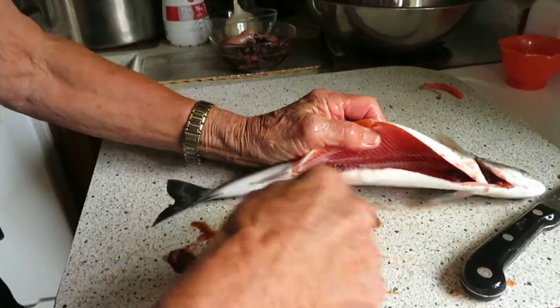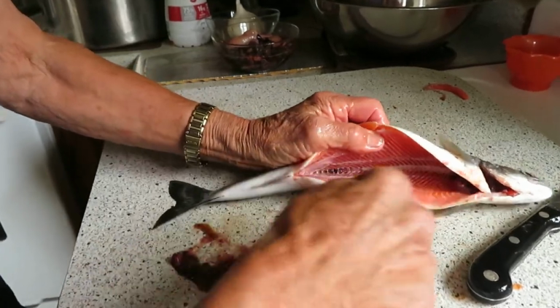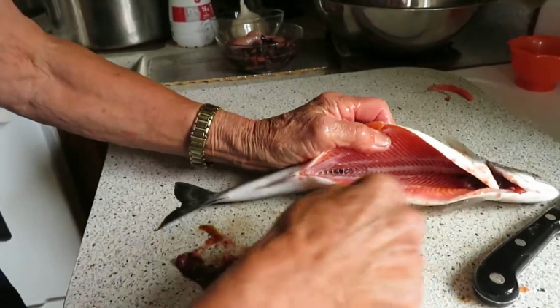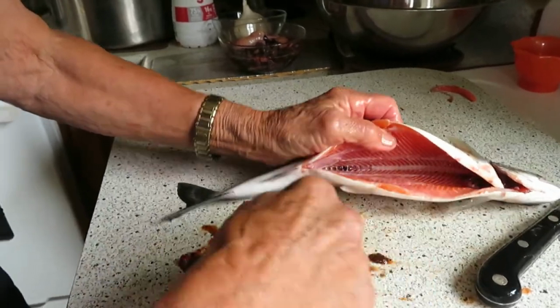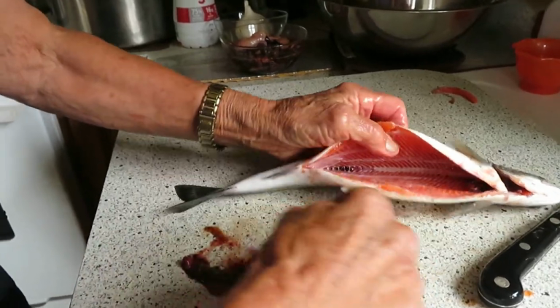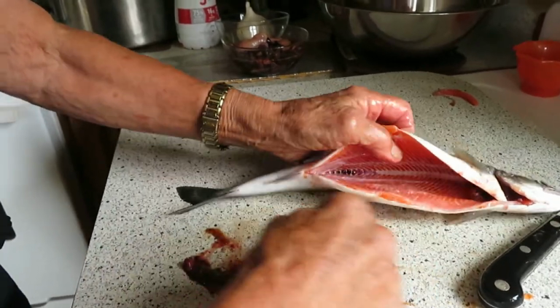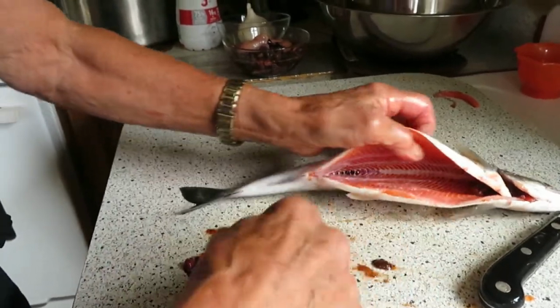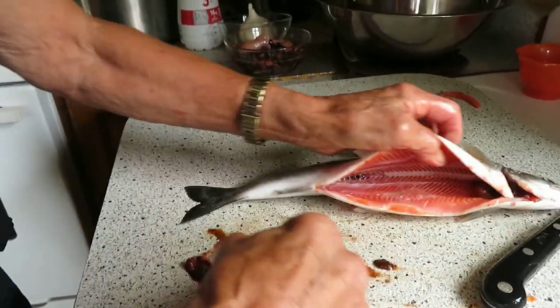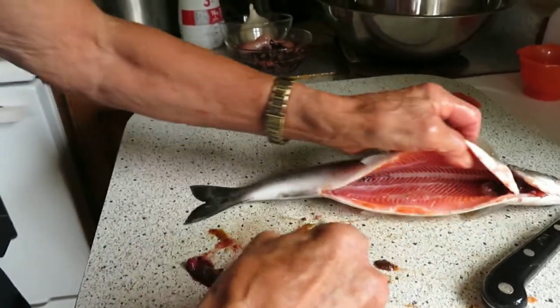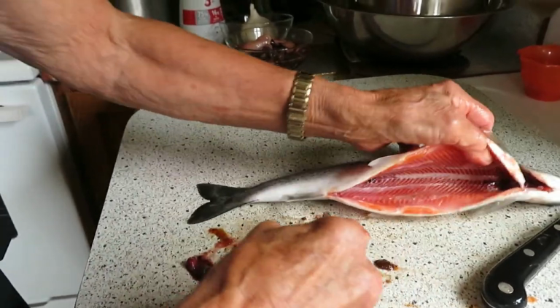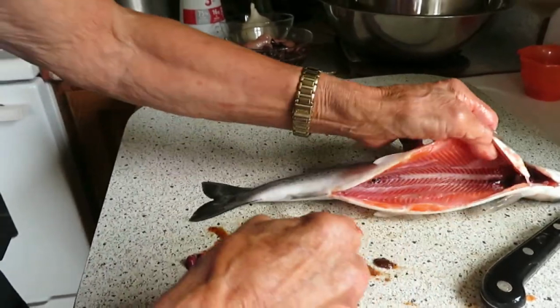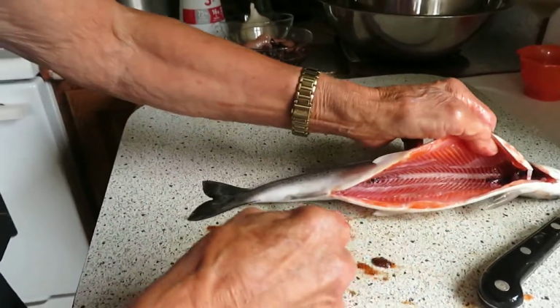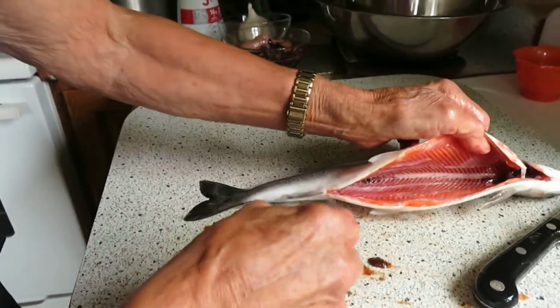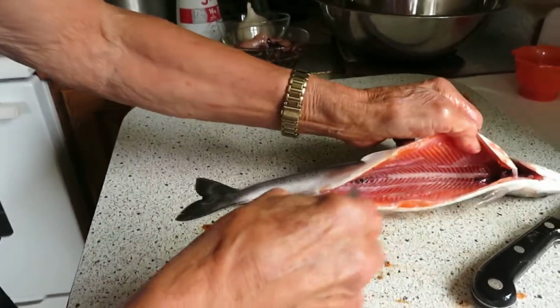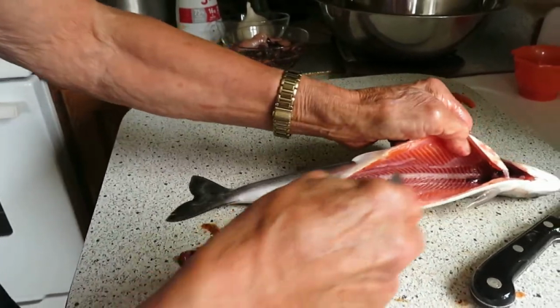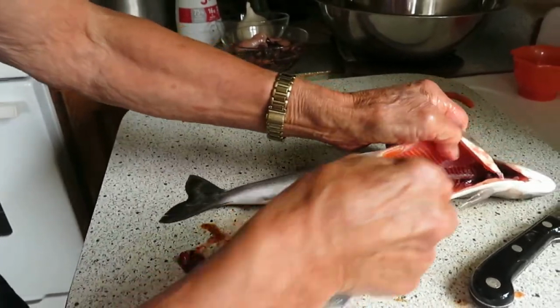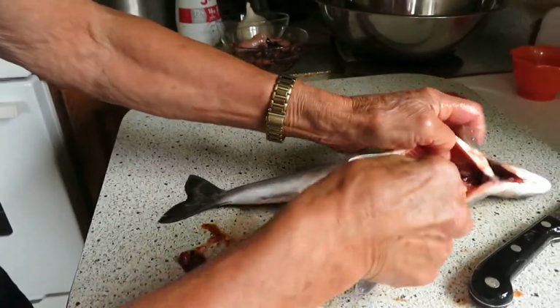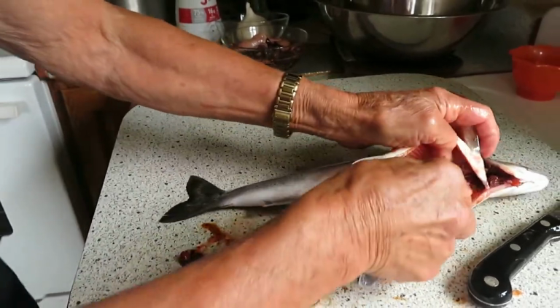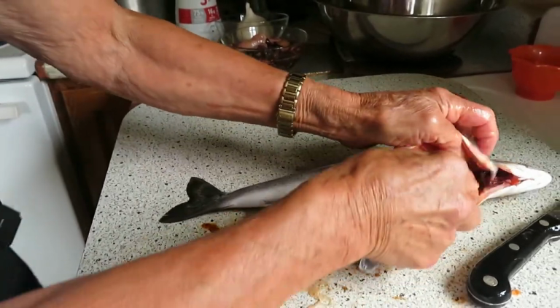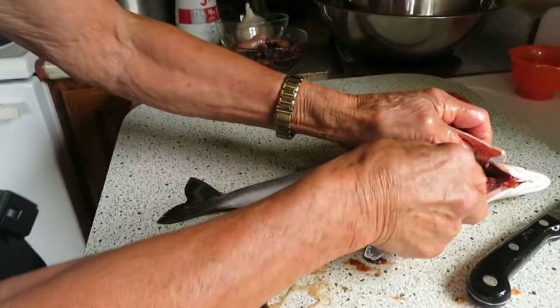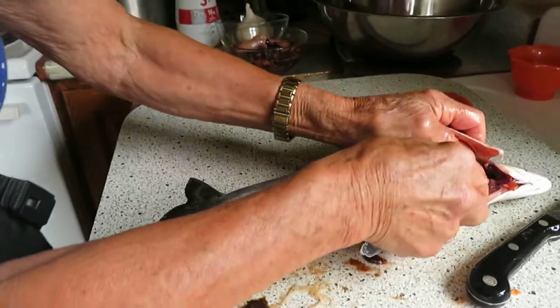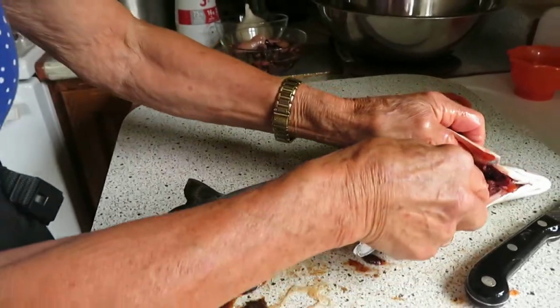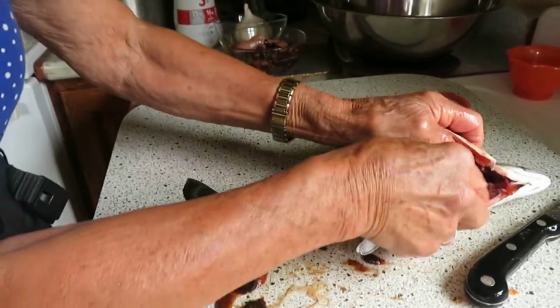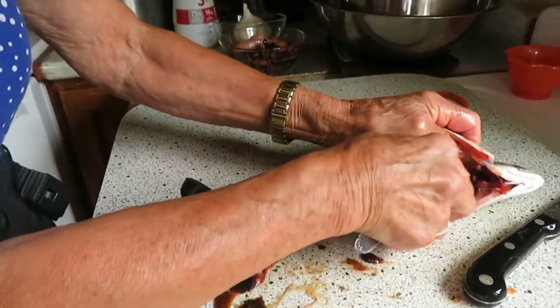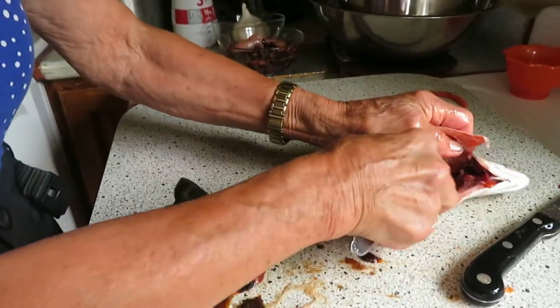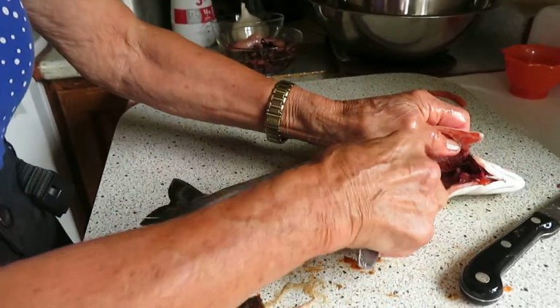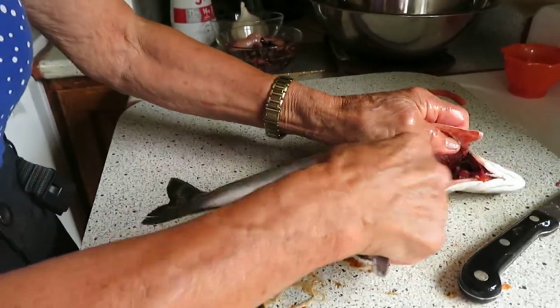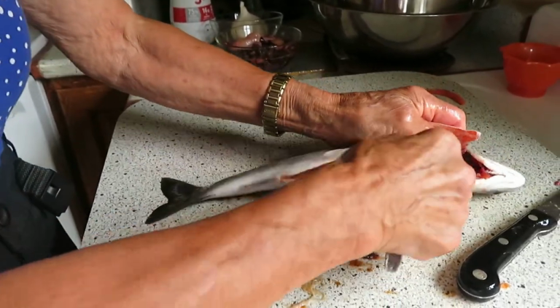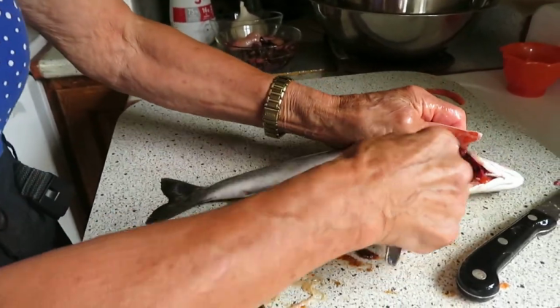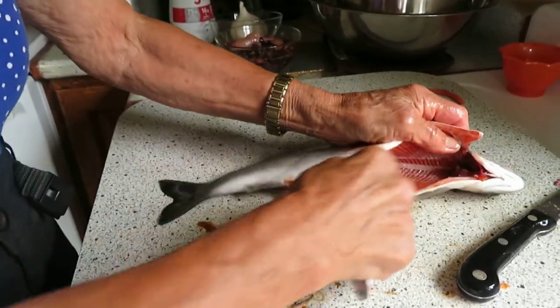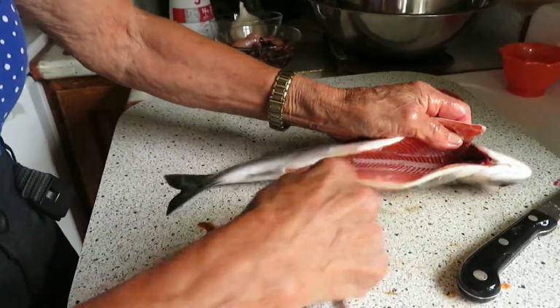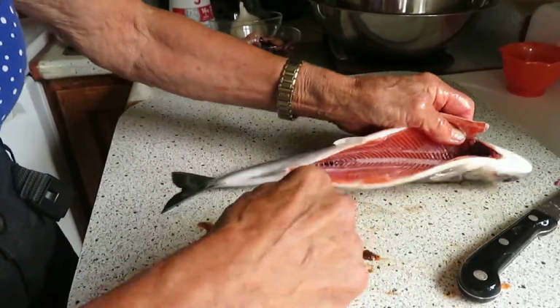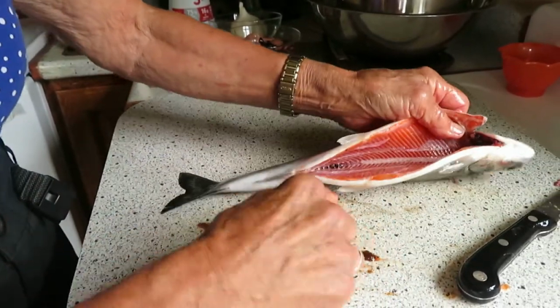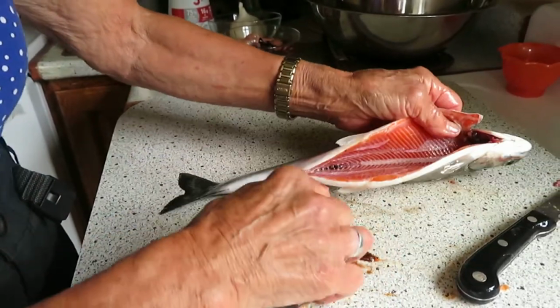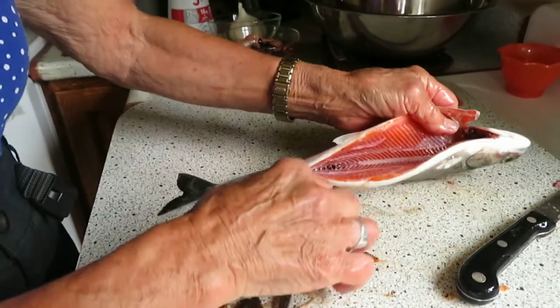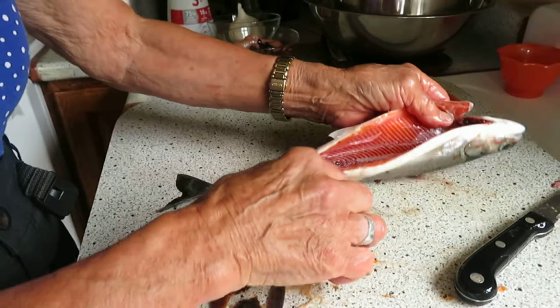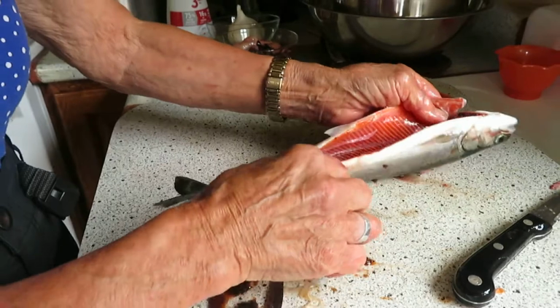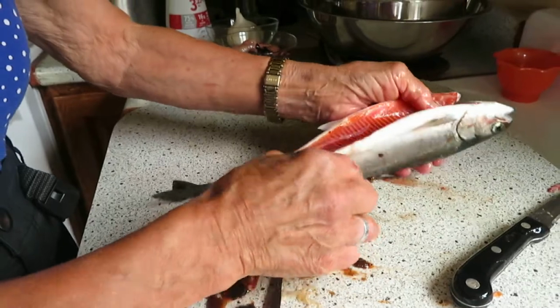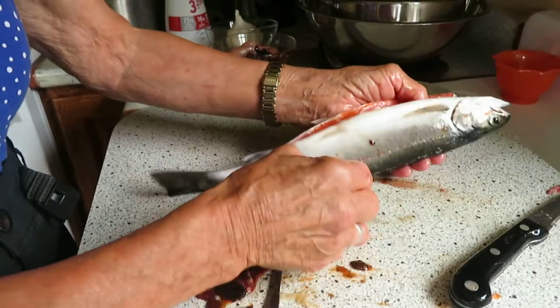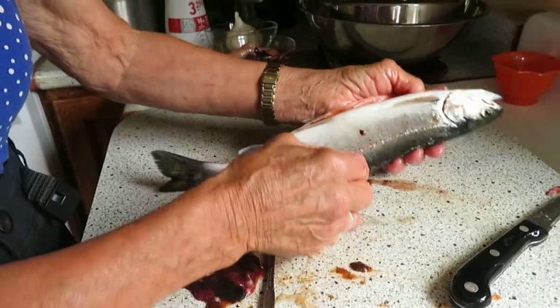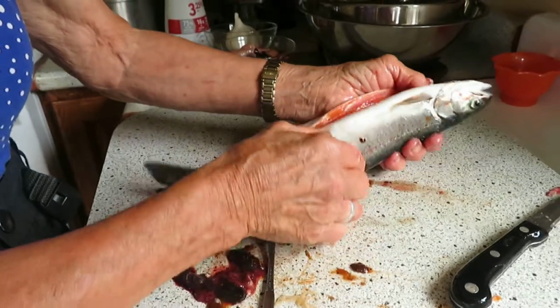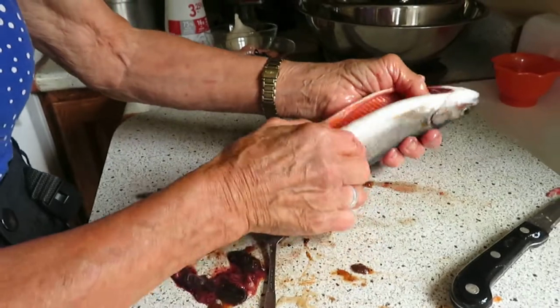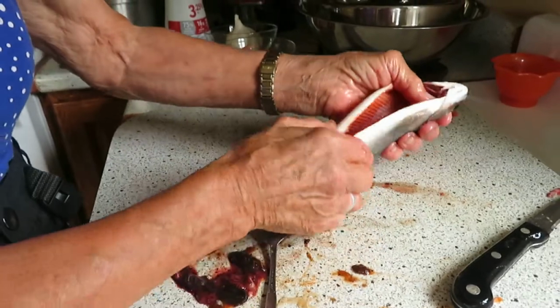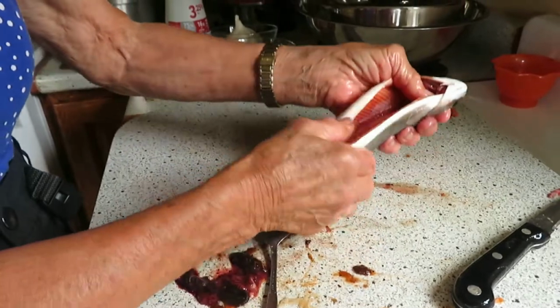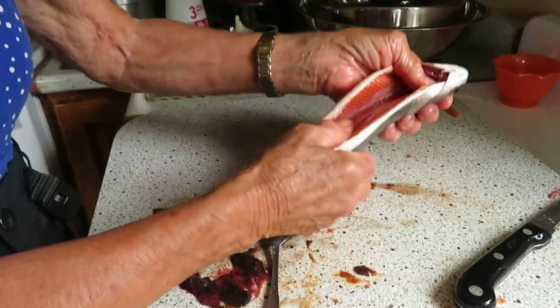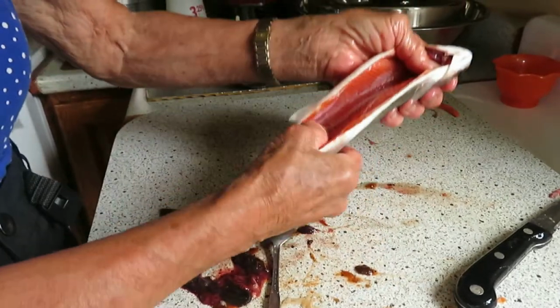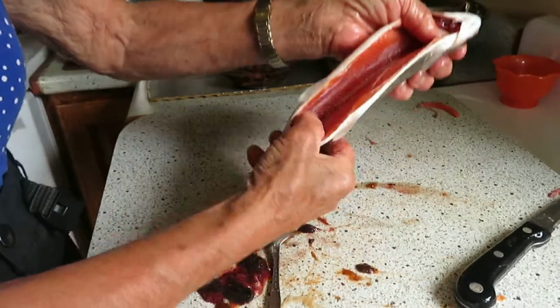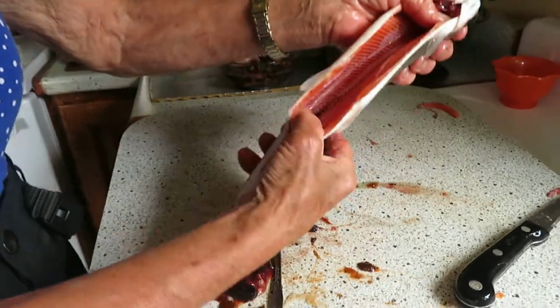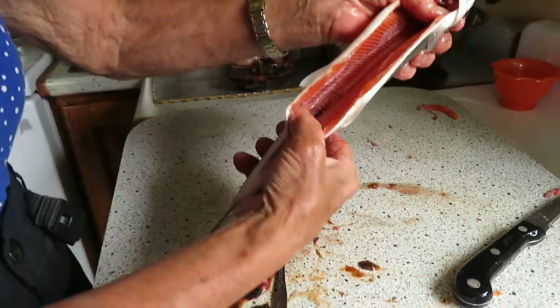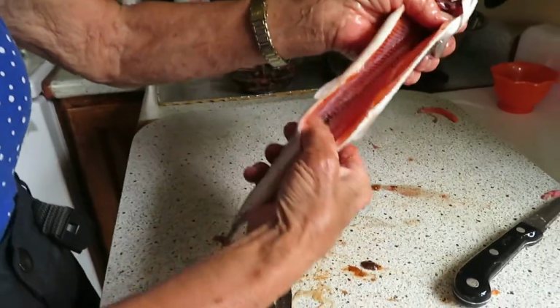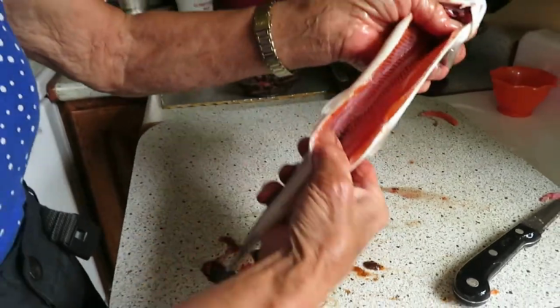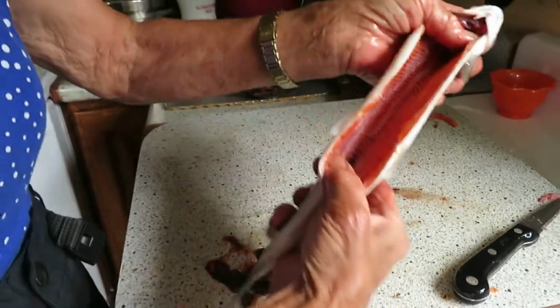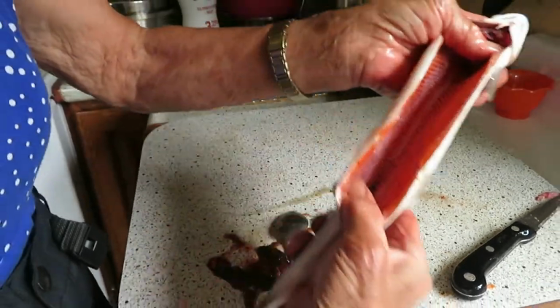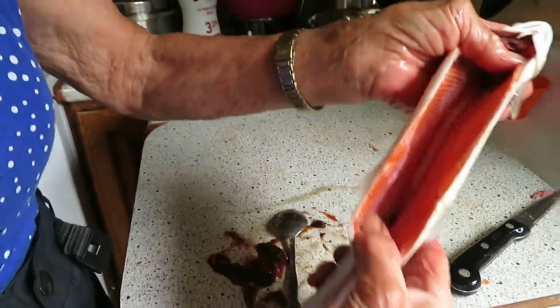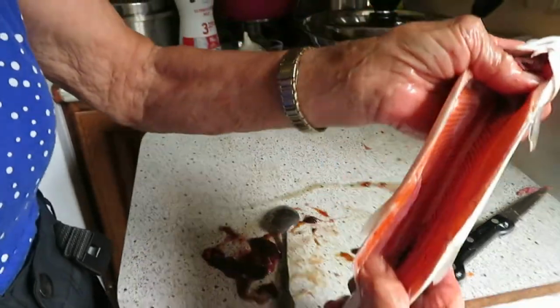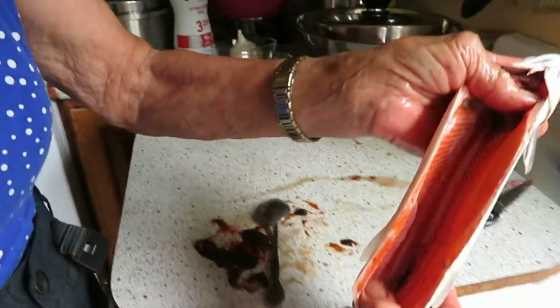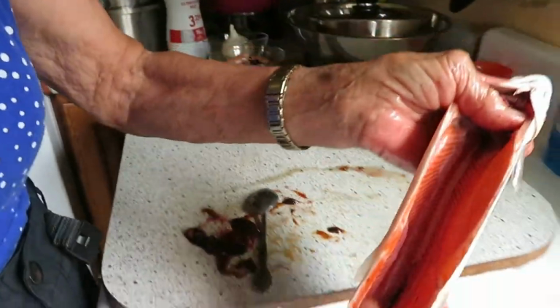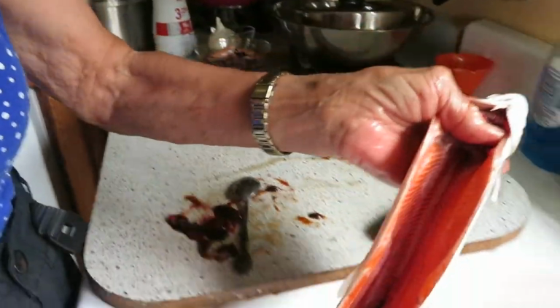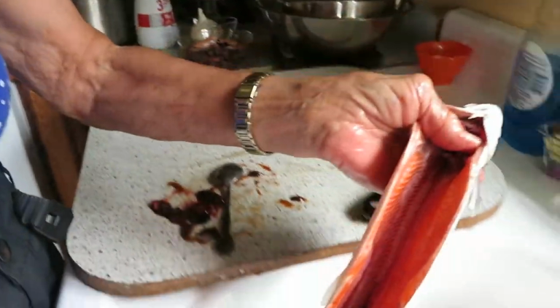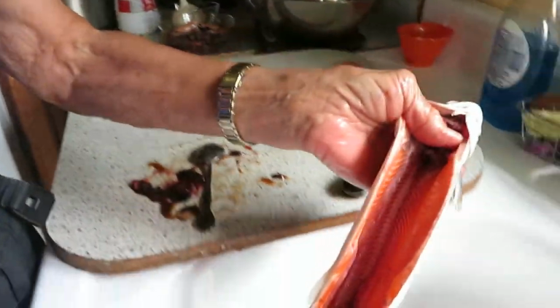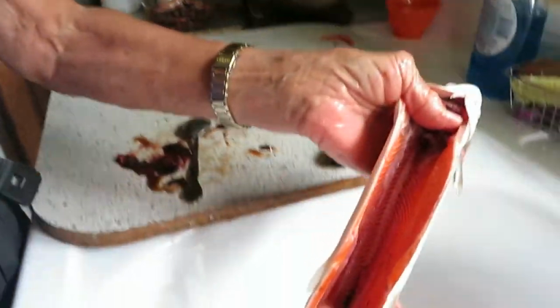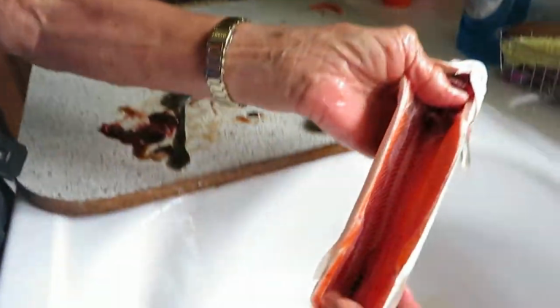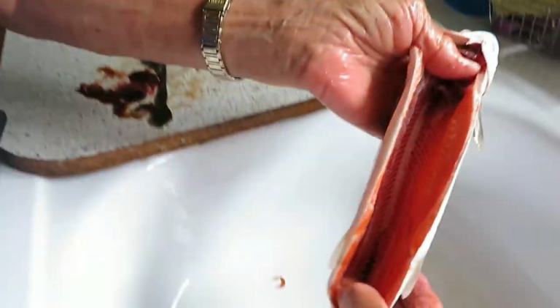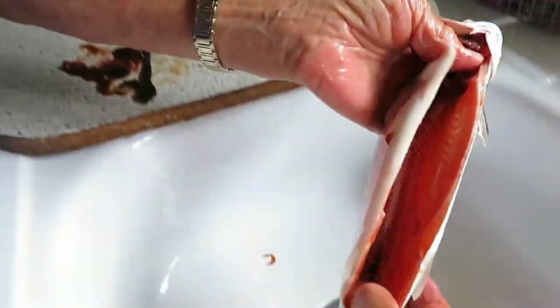Look at the nice clean job there. Beautiful — that is the inside of the fish all cleaned, ready for a rinse.